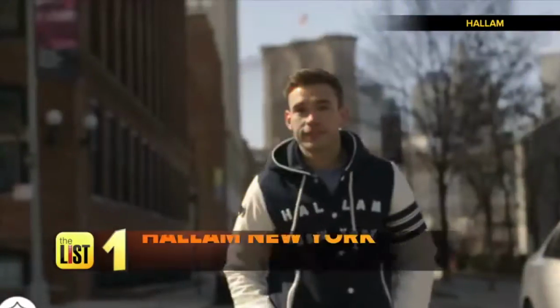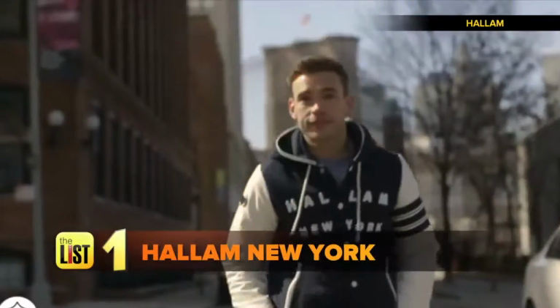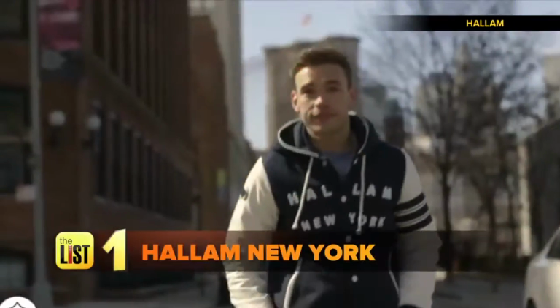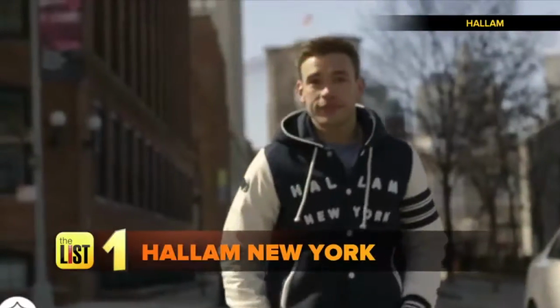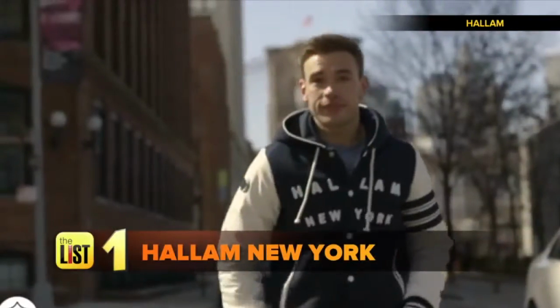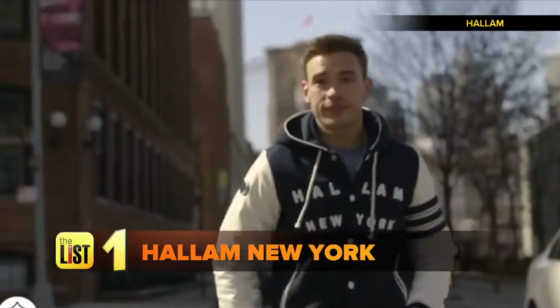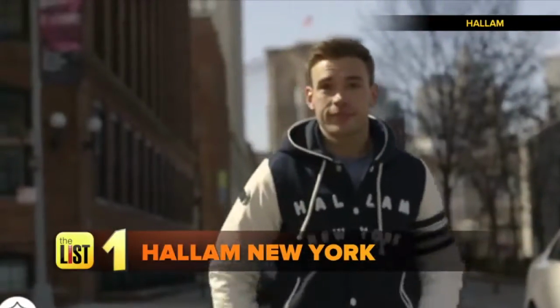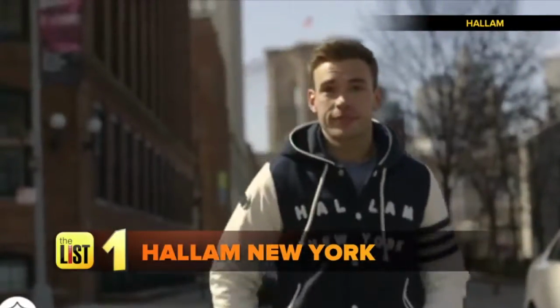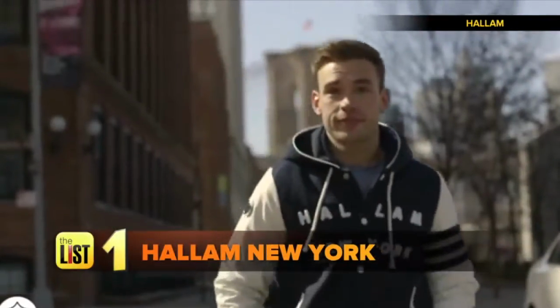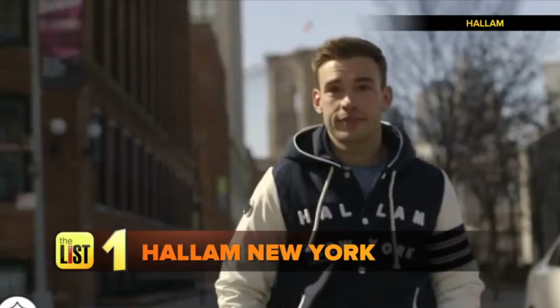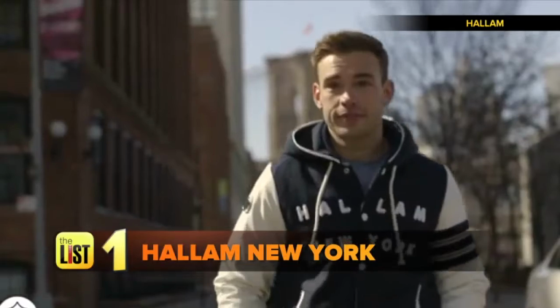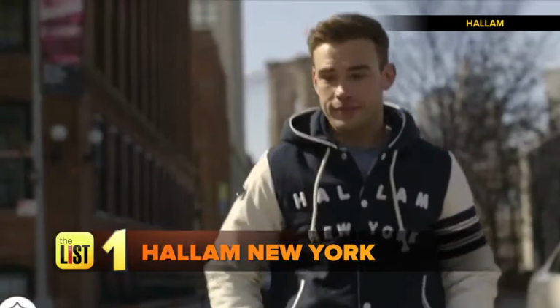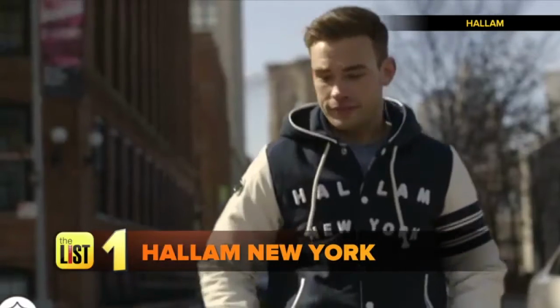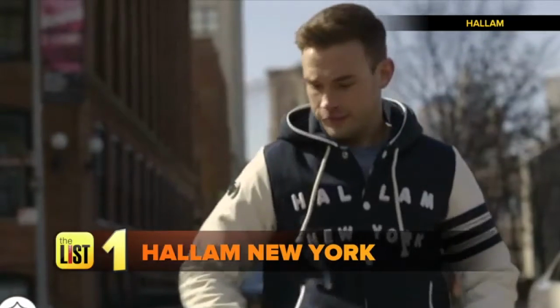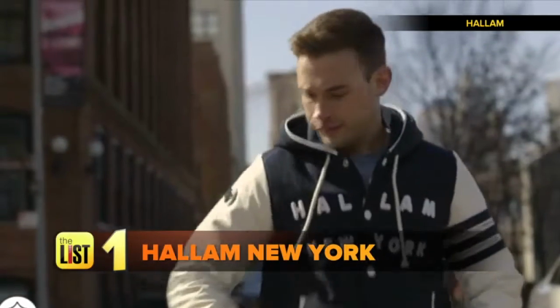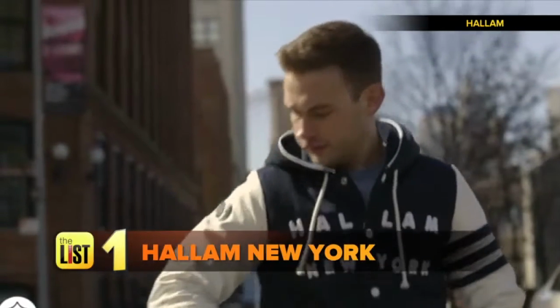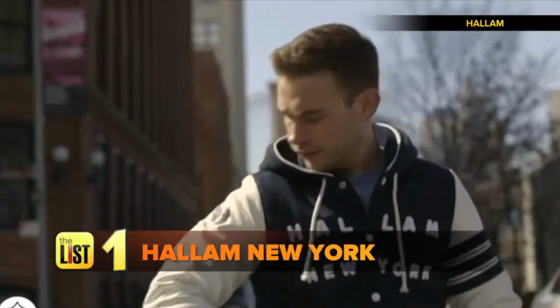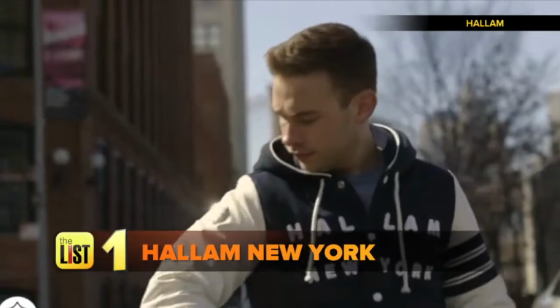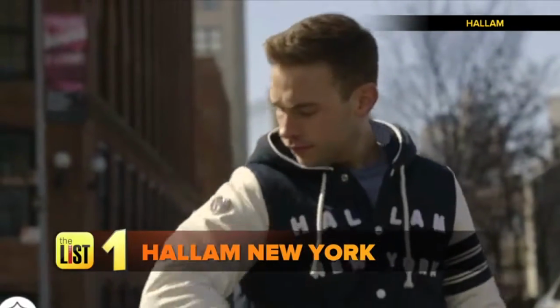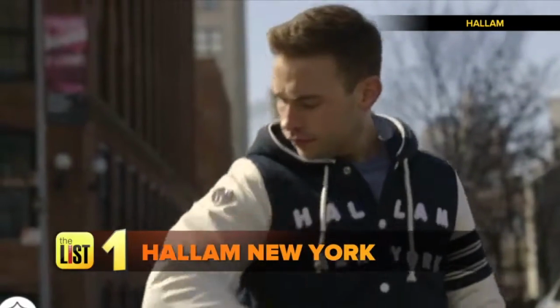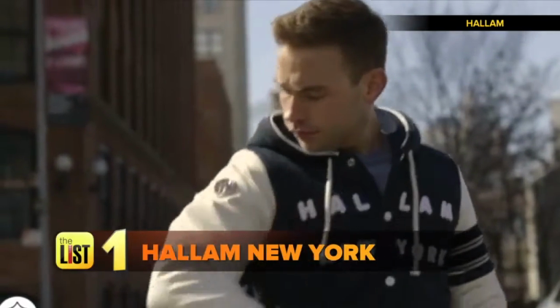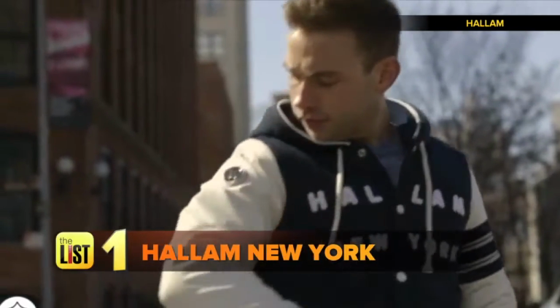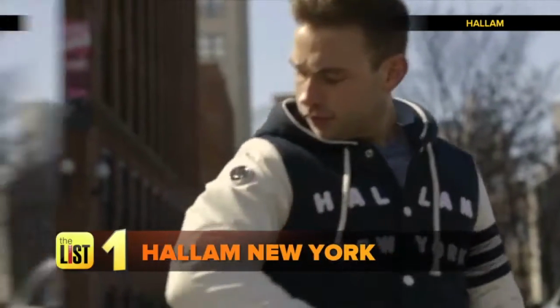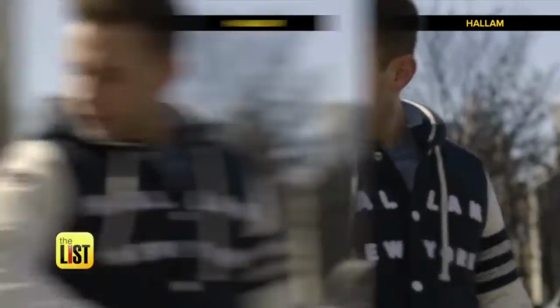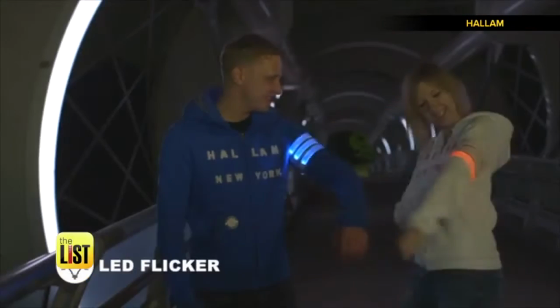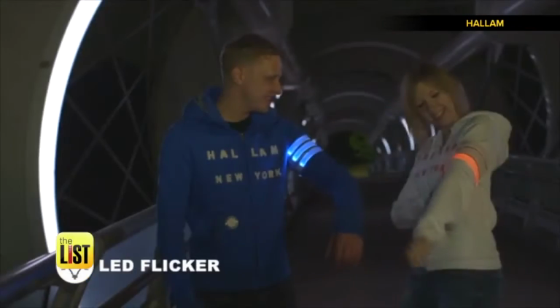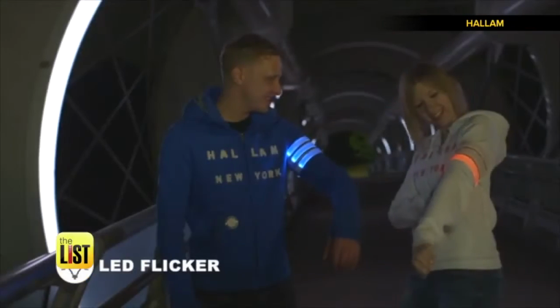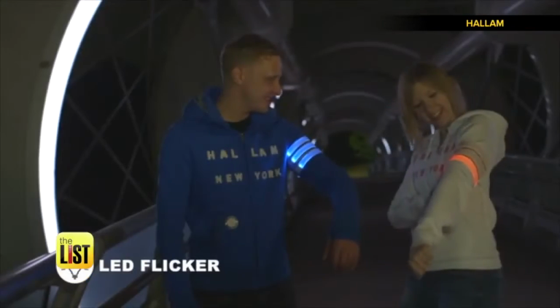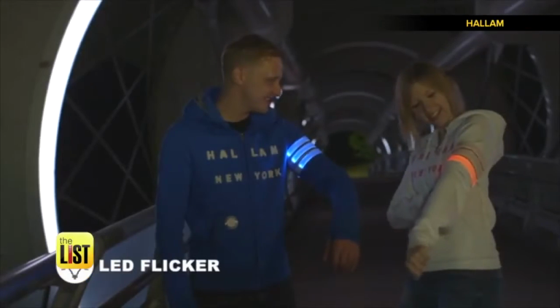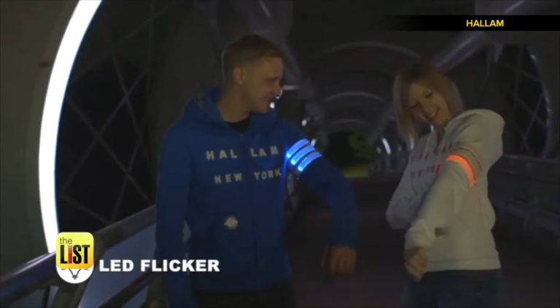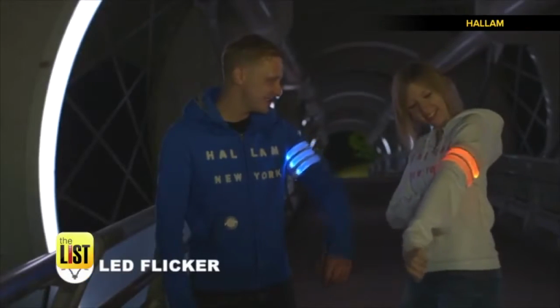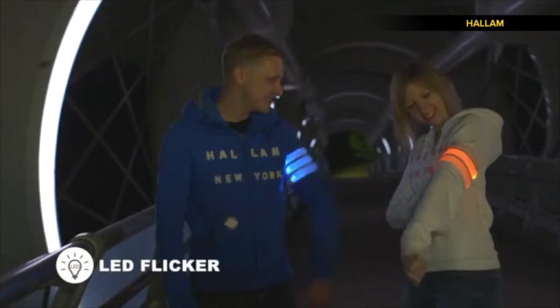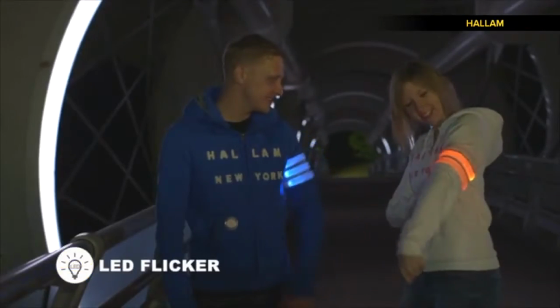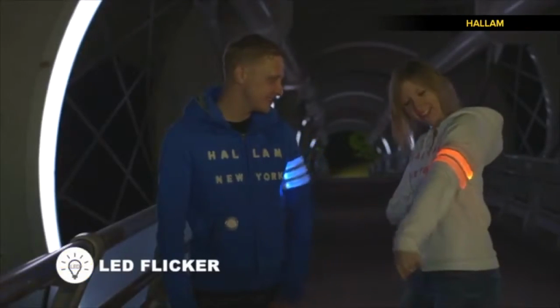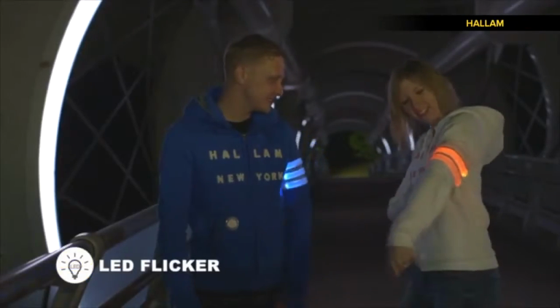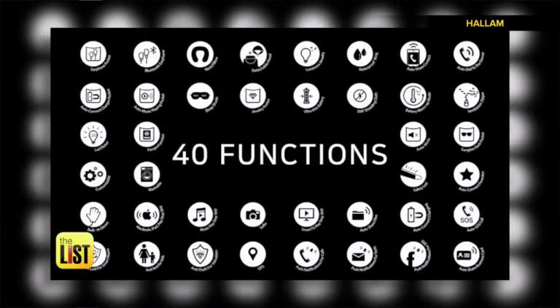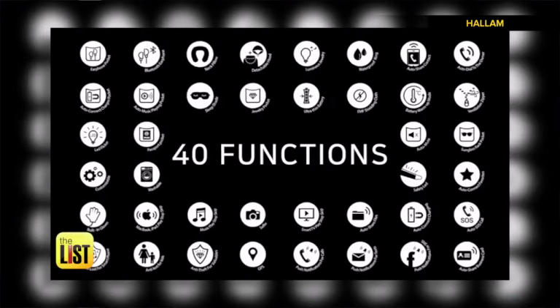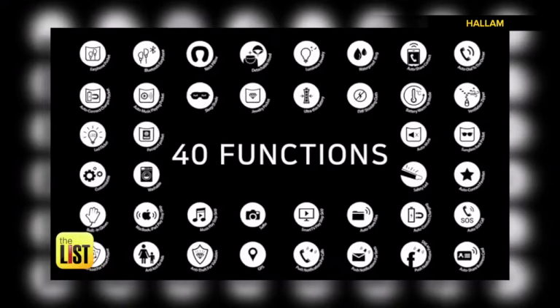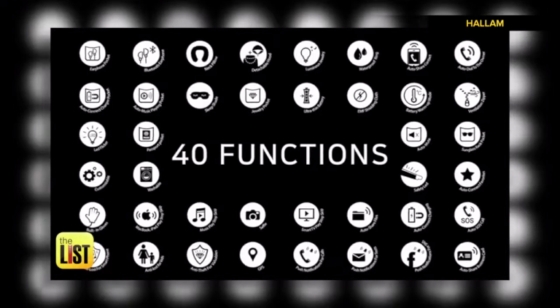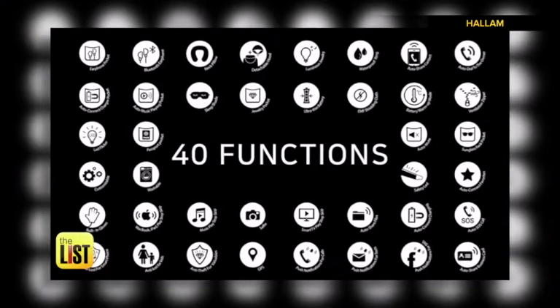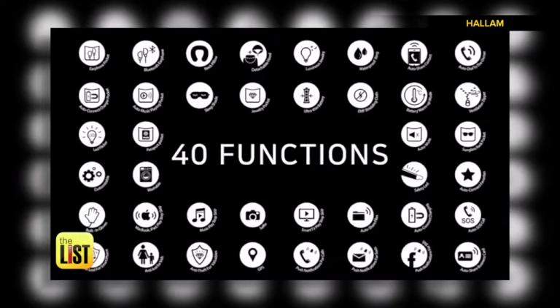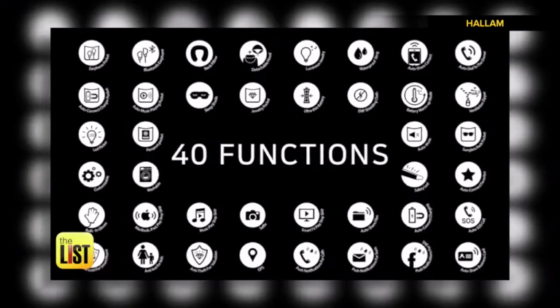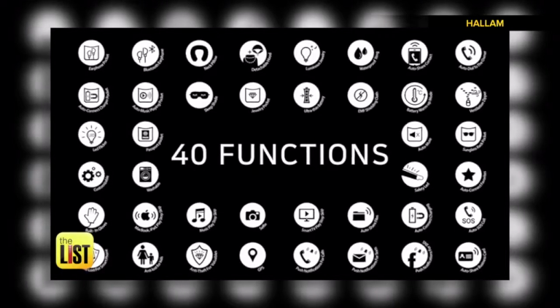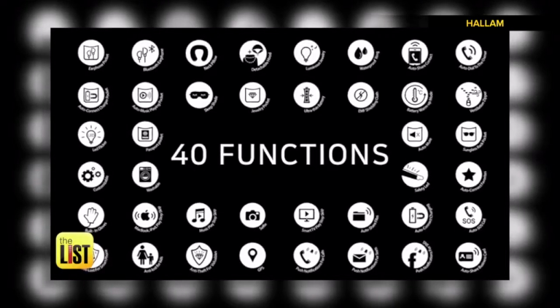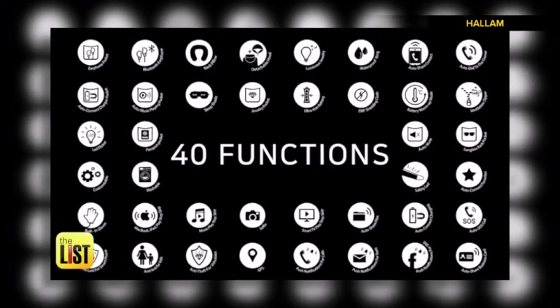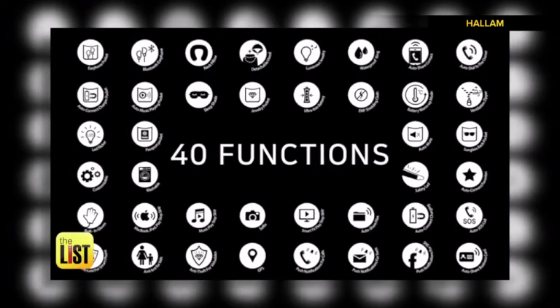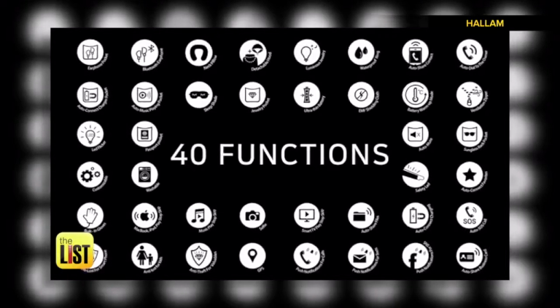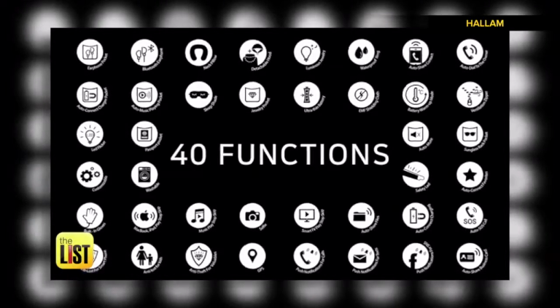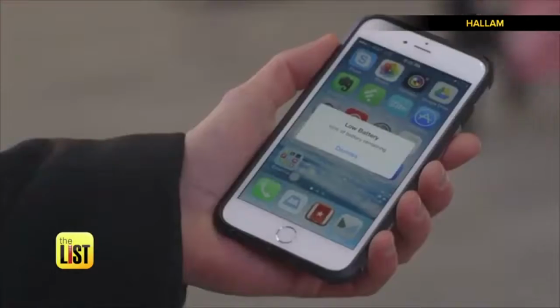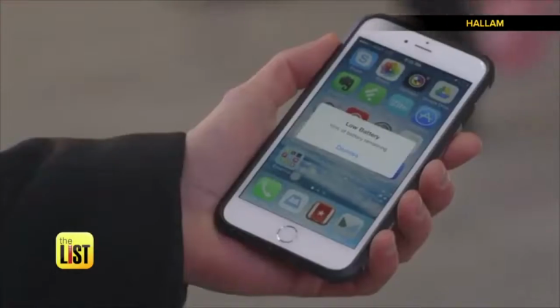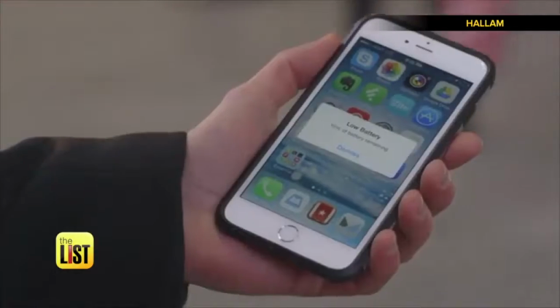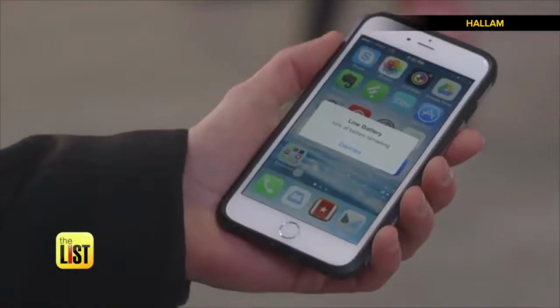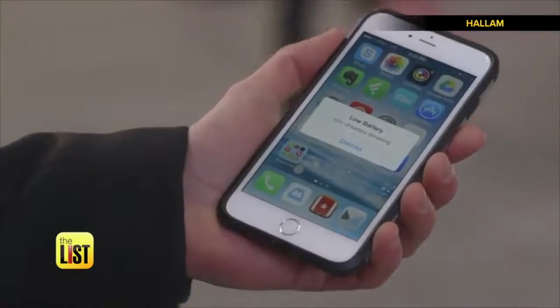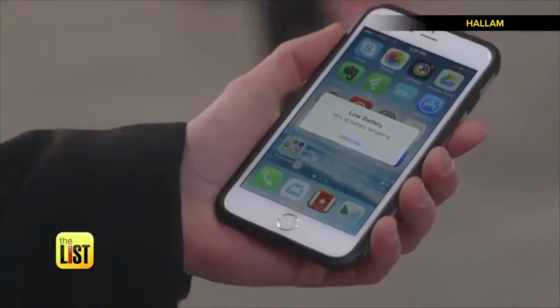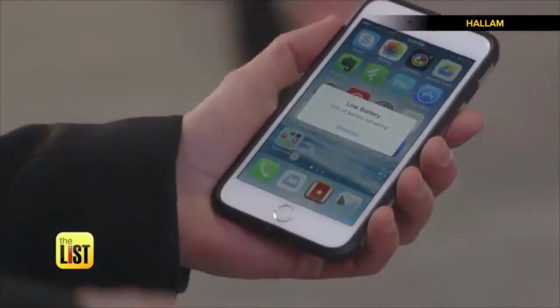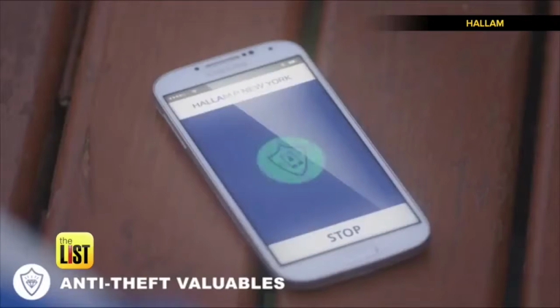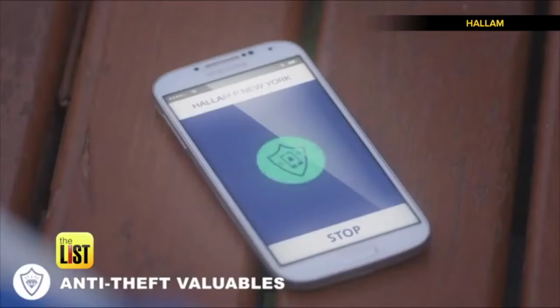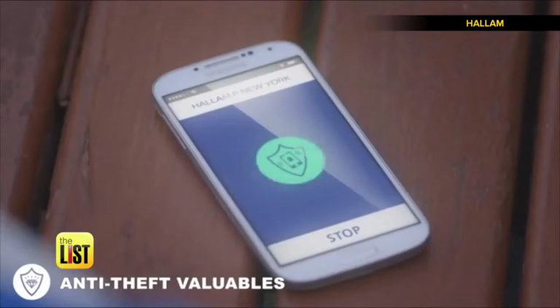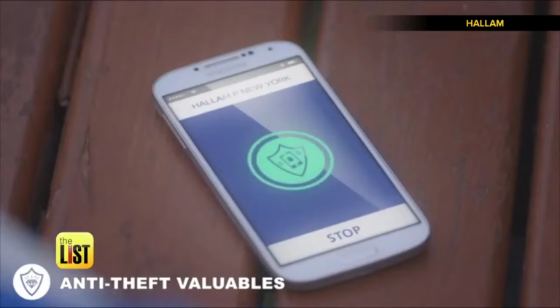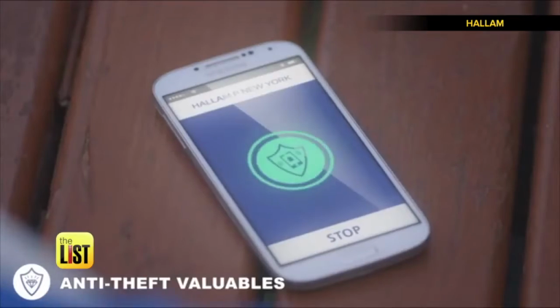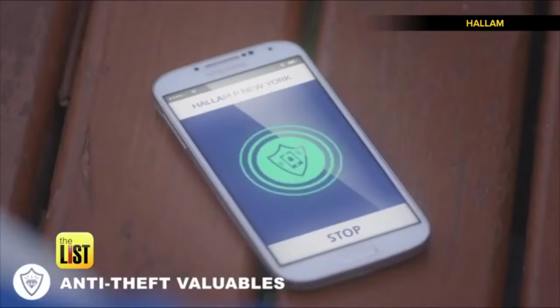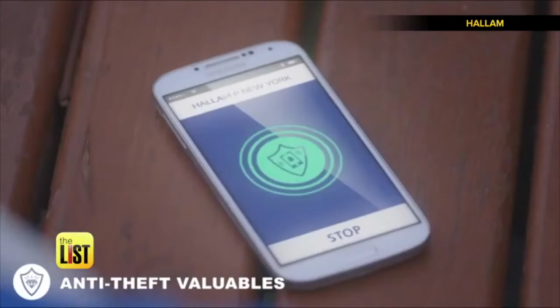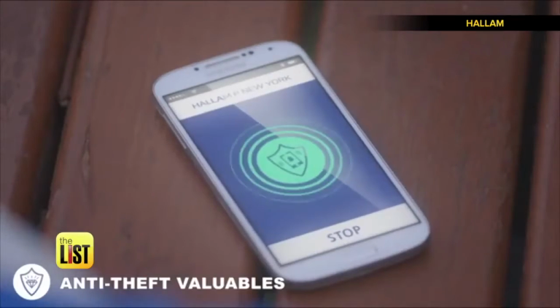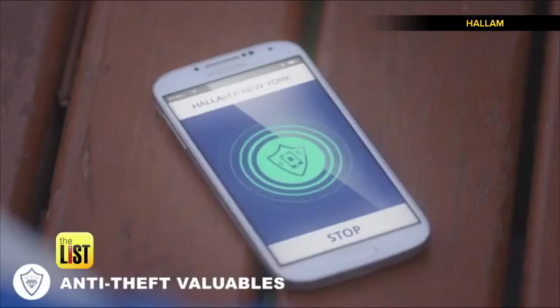Our first winter warmer: Hallam New York. The Hallam New York Smart Jacket features 40 functions for iPhone and Android users.